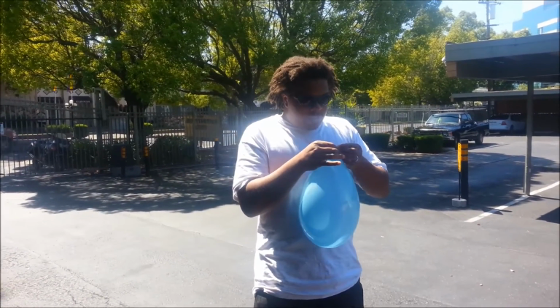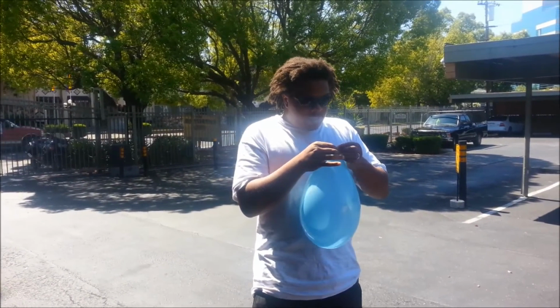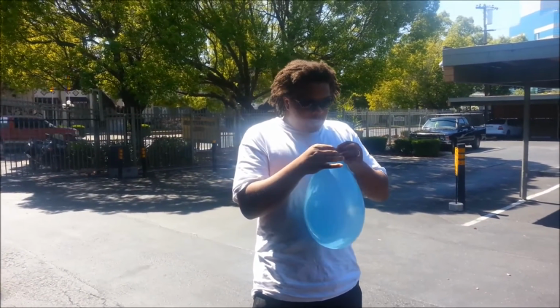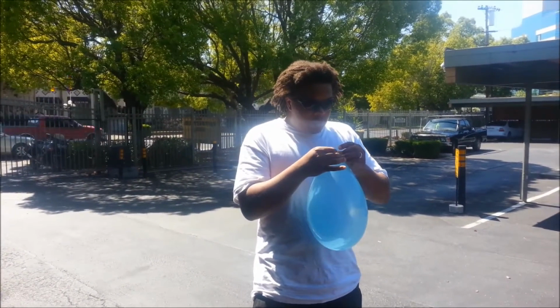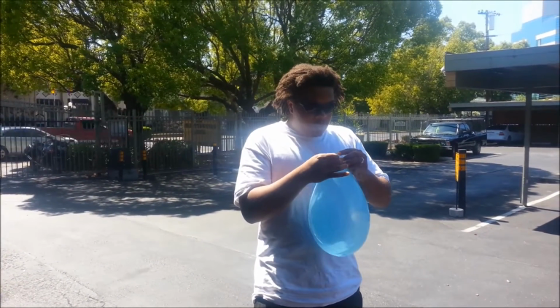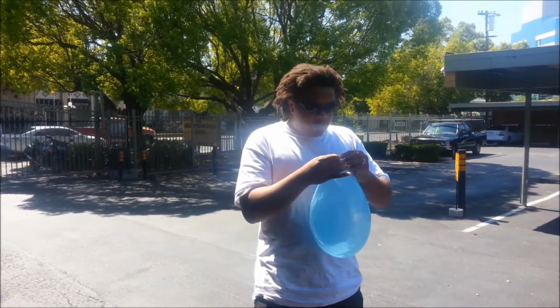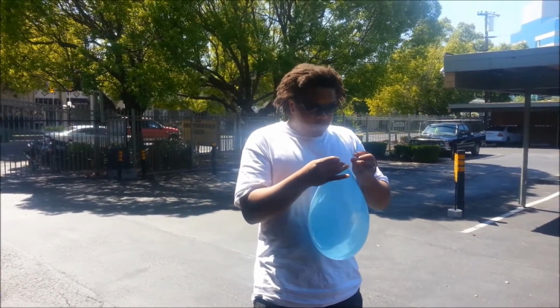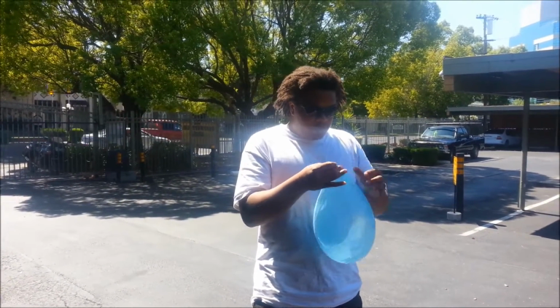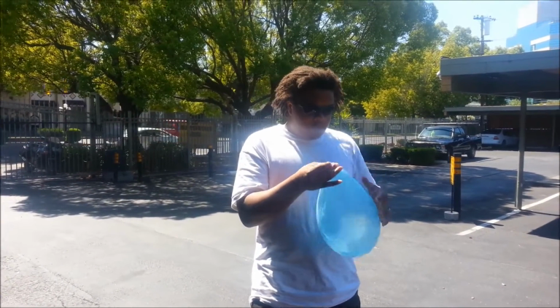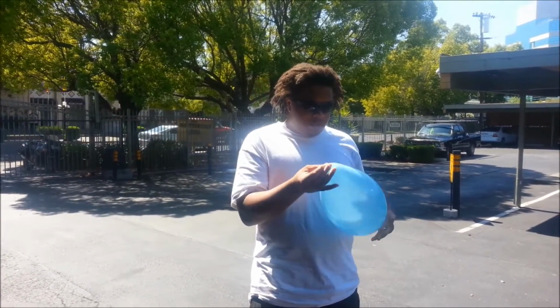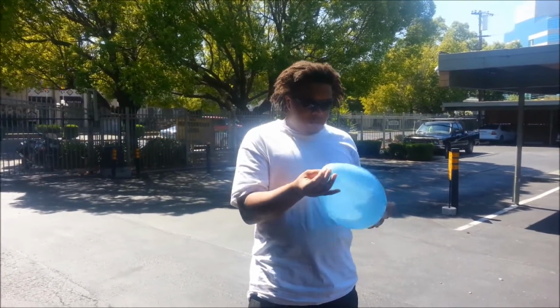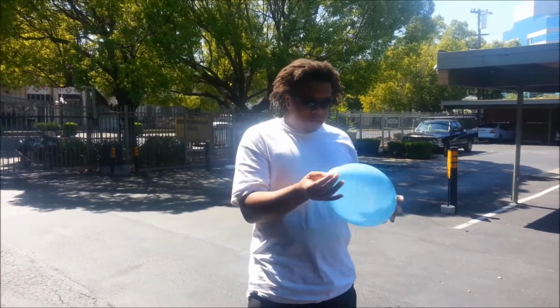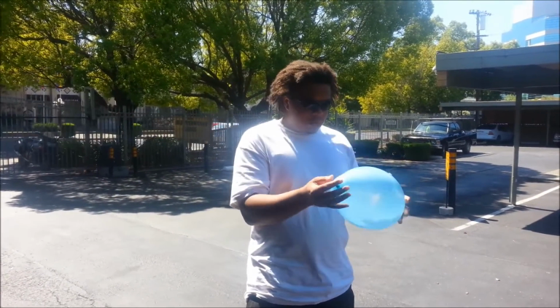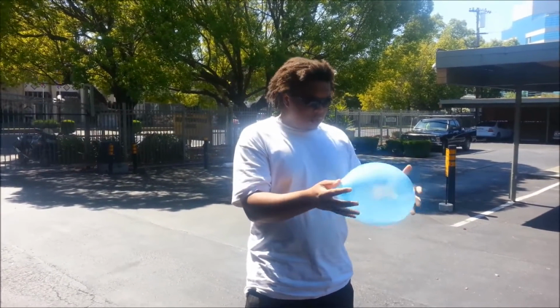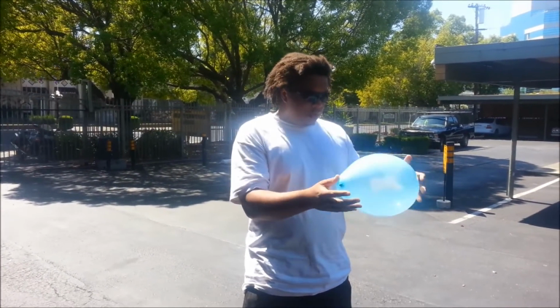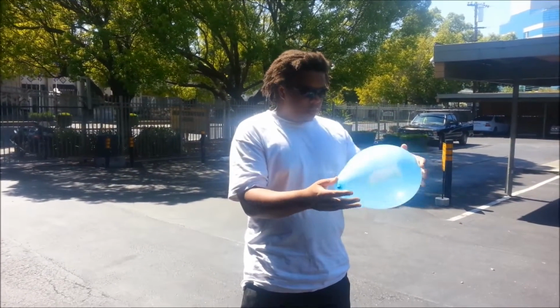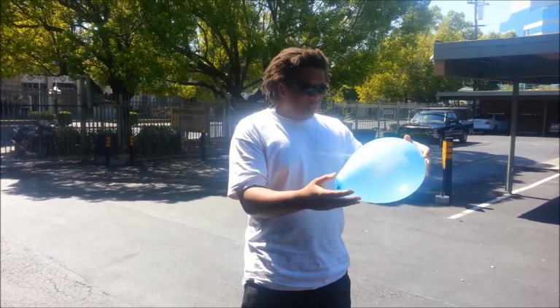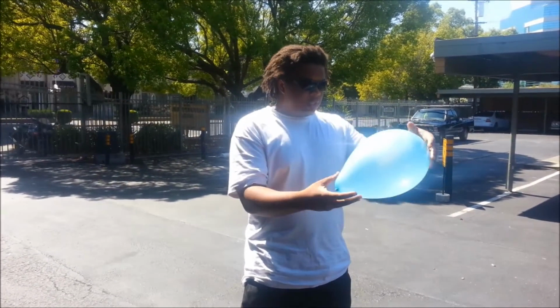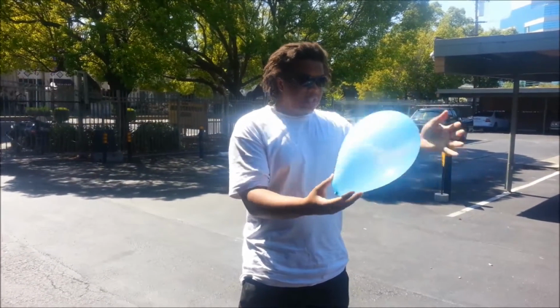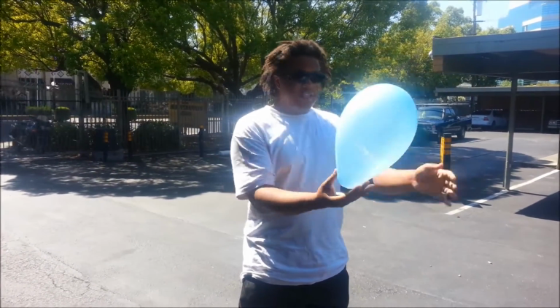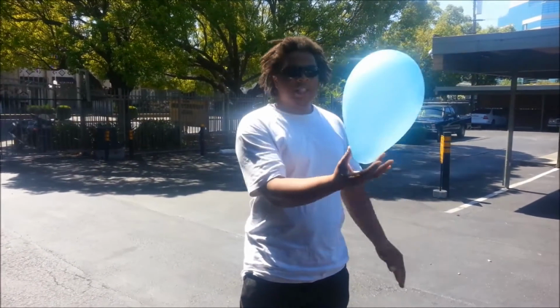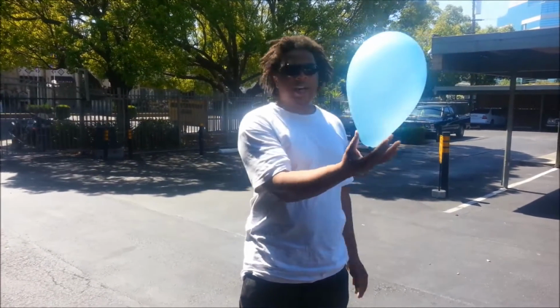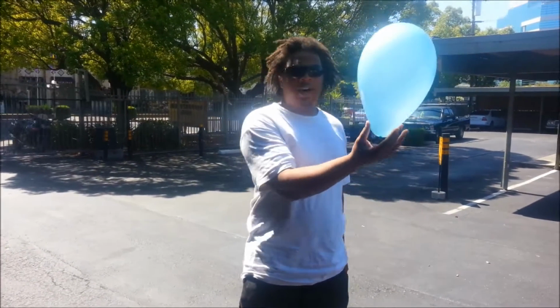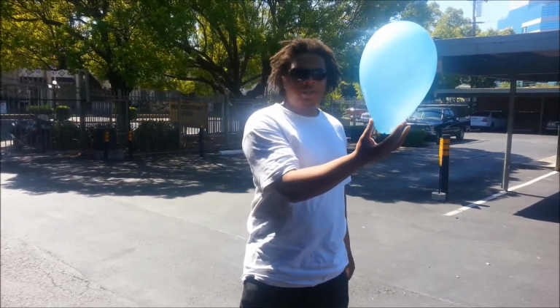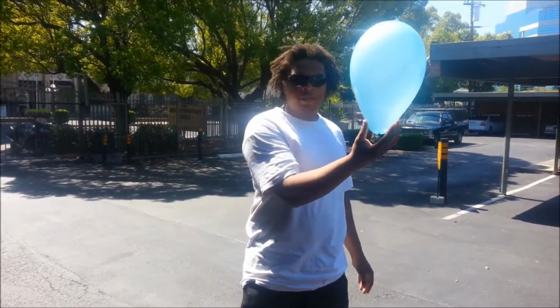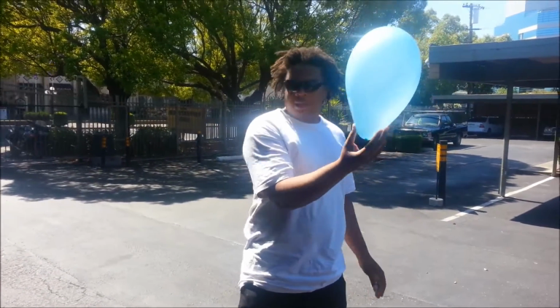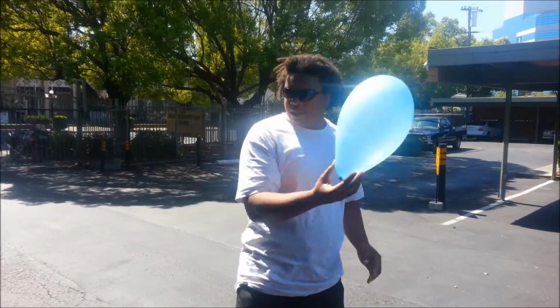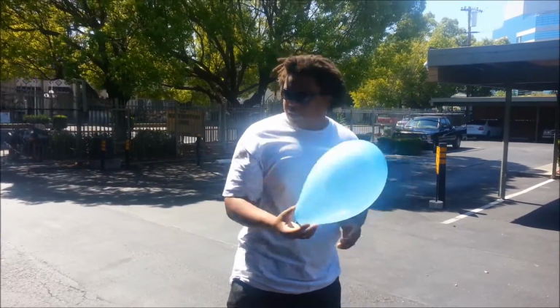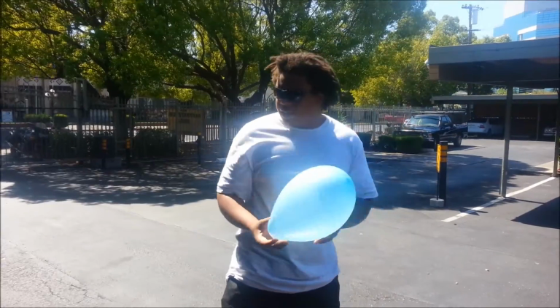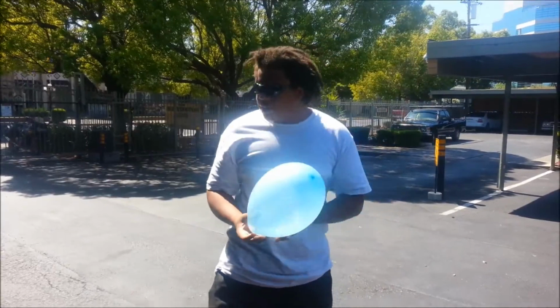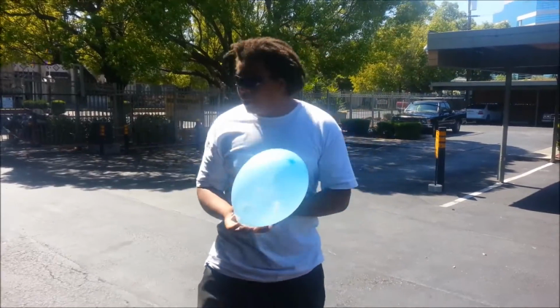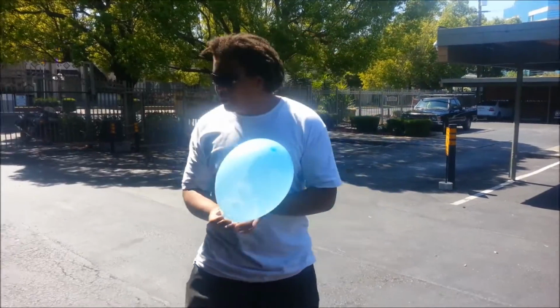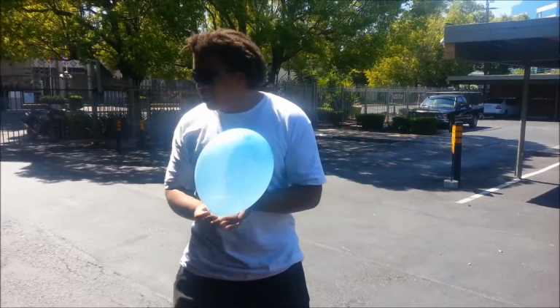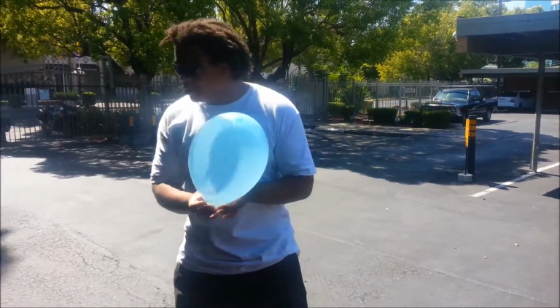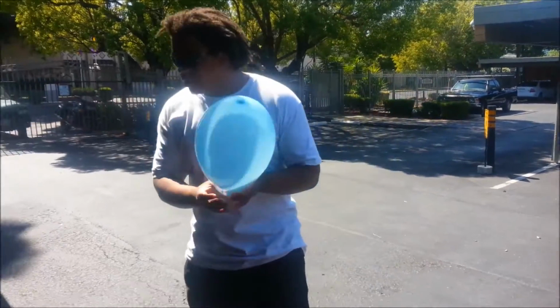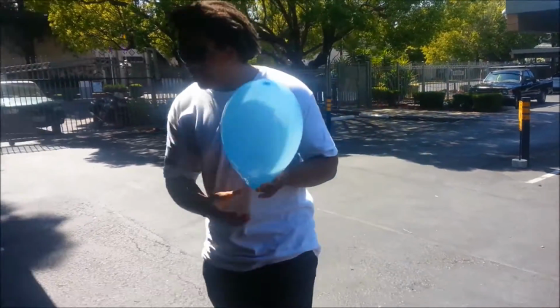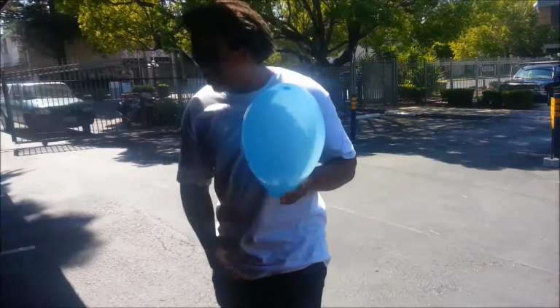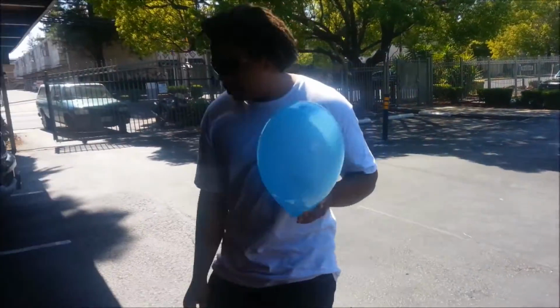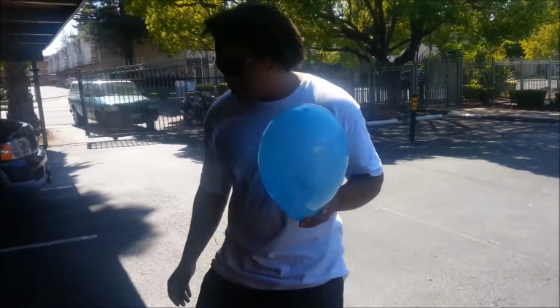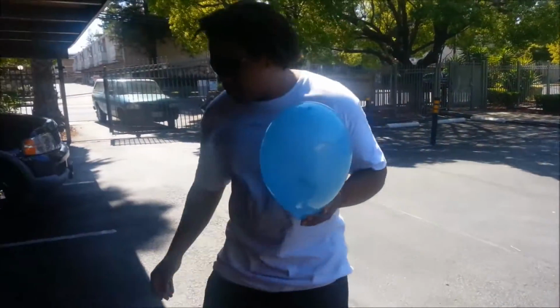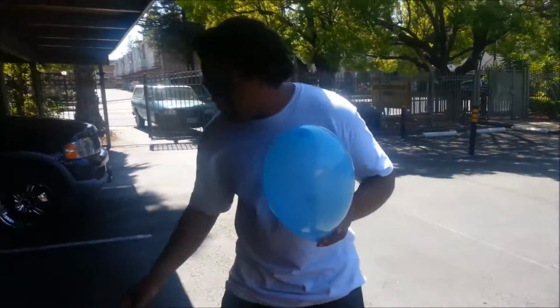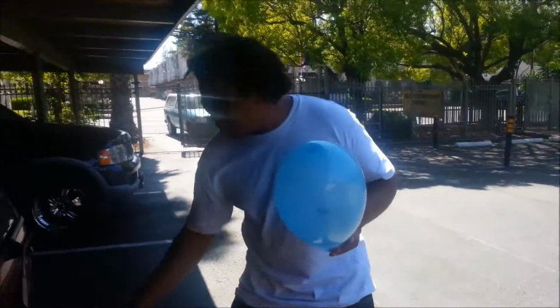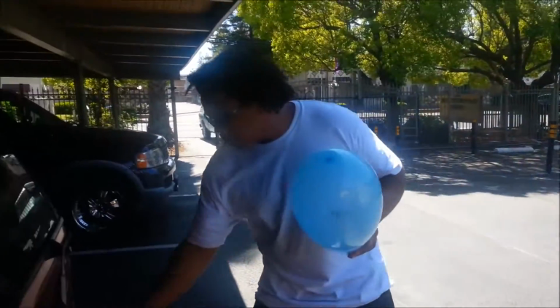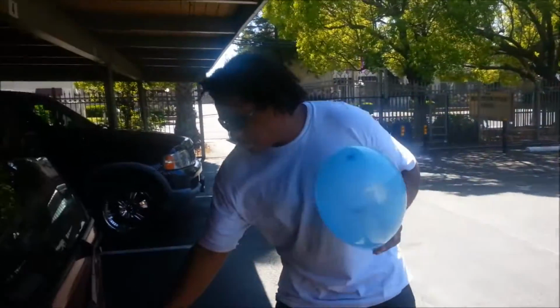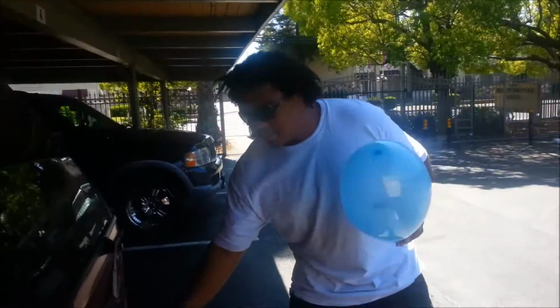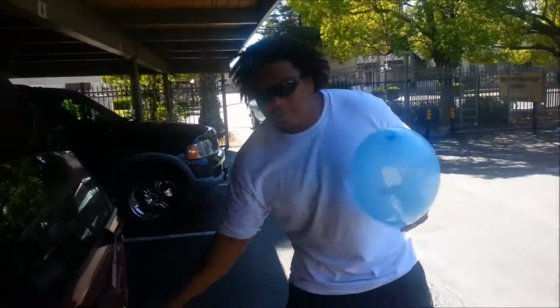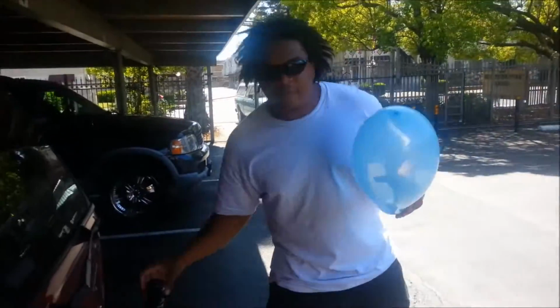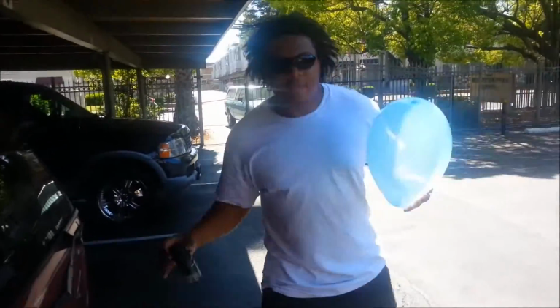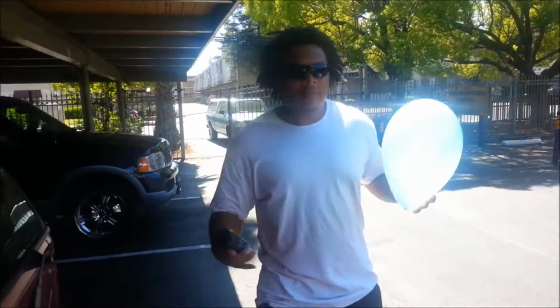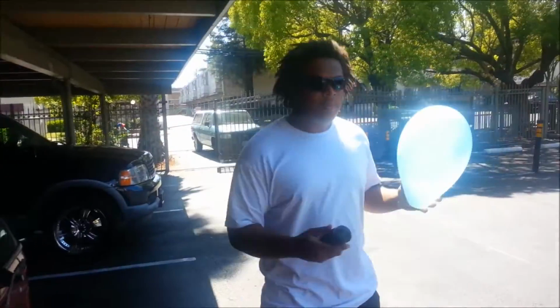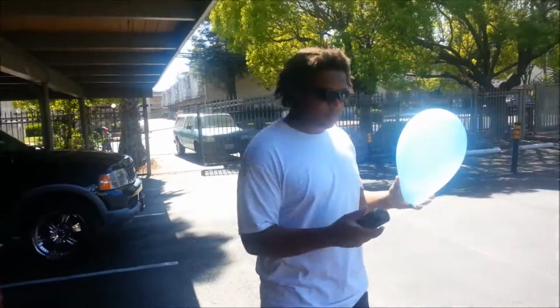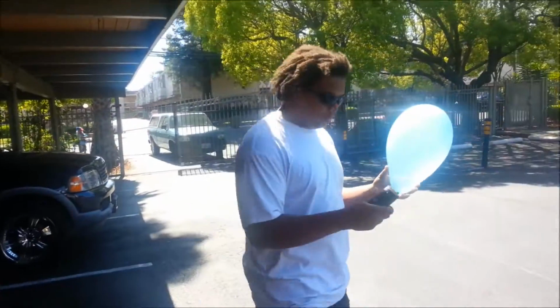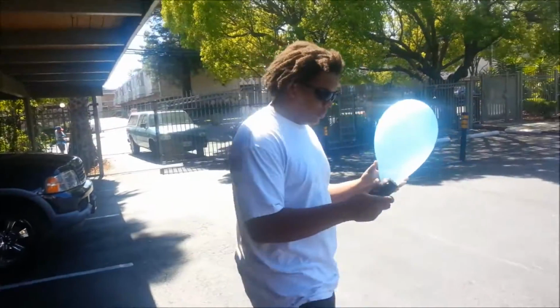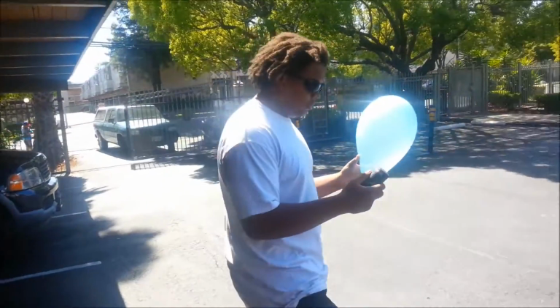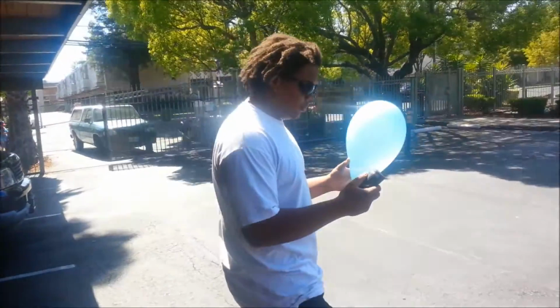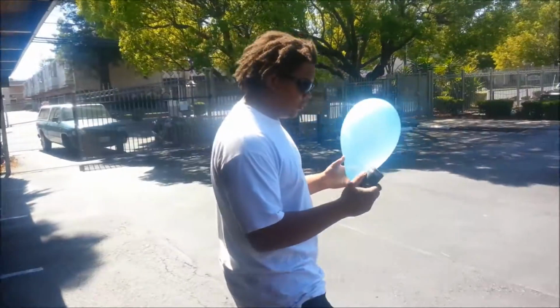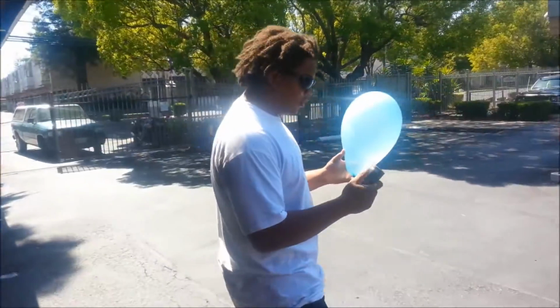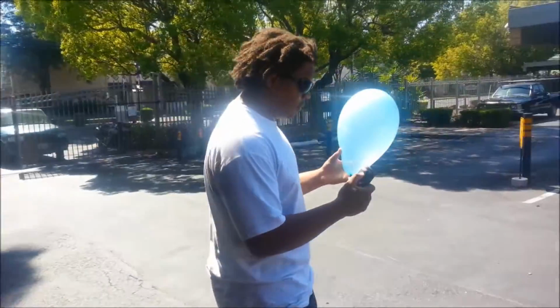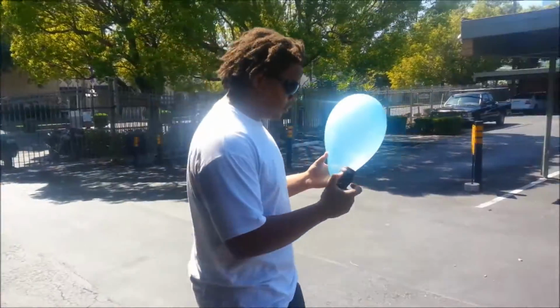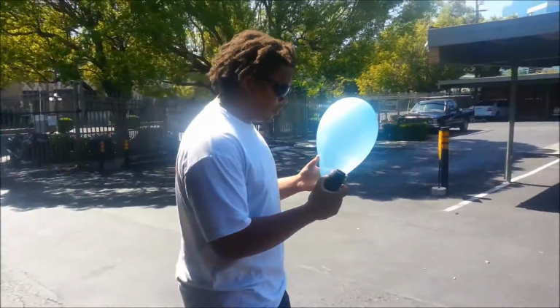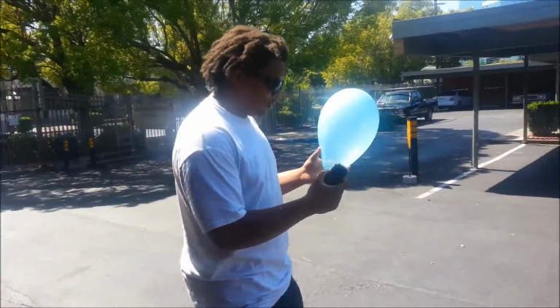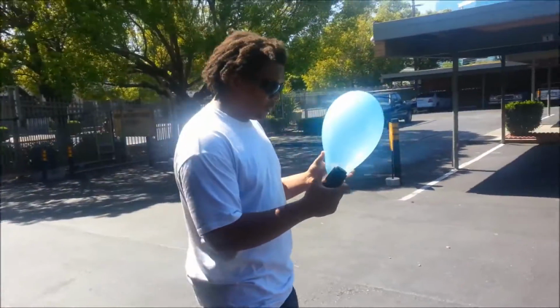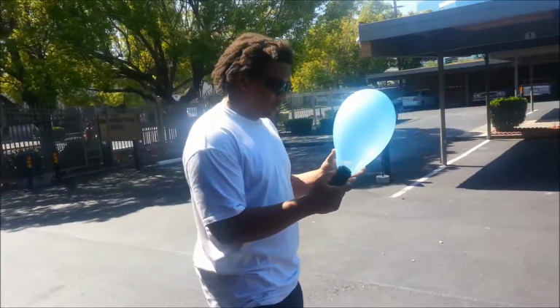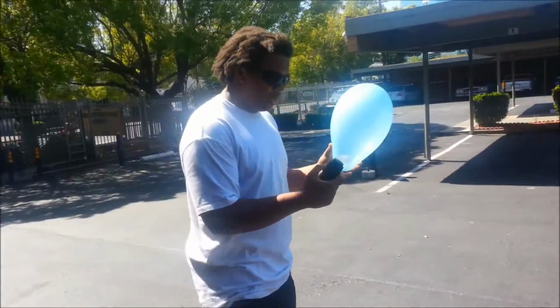Alright, cool. Are we tied? It's nice and tied off. Excellent. Nice big balloon — nothing. There's no wires or anything attached to it.